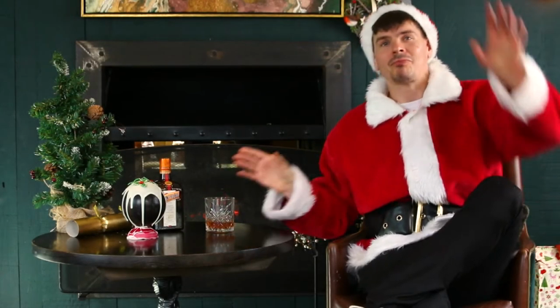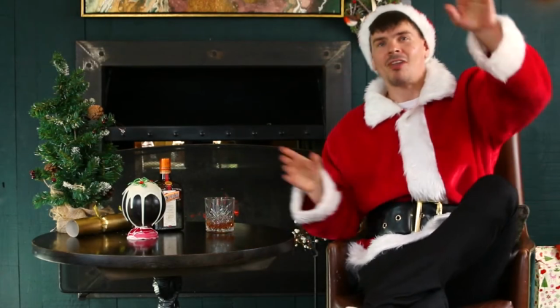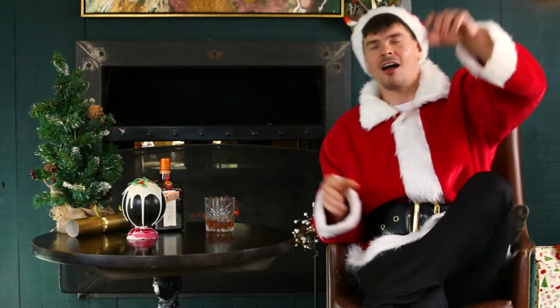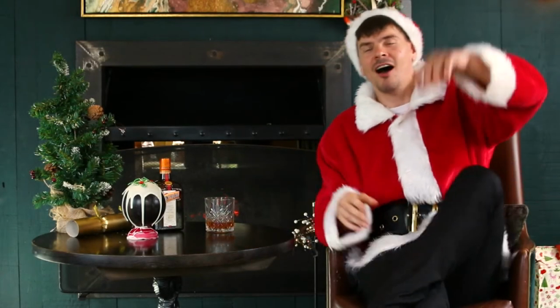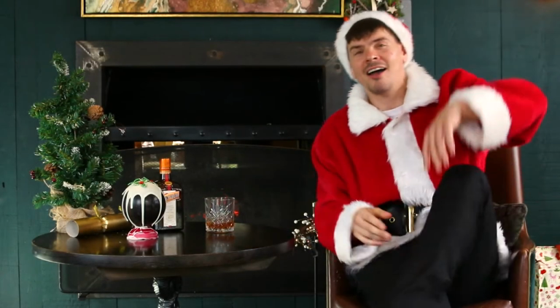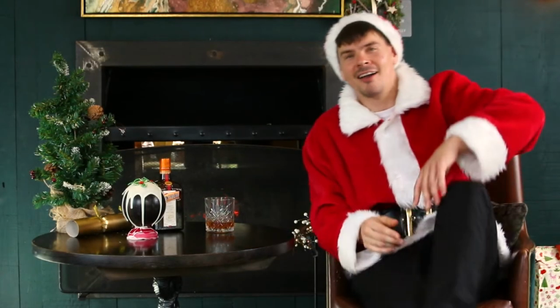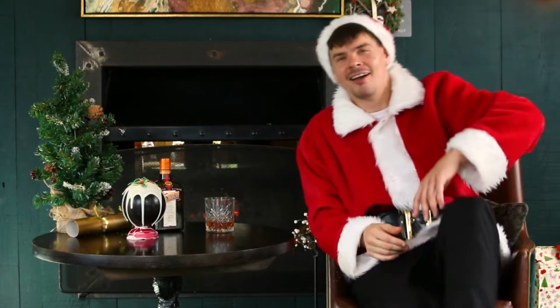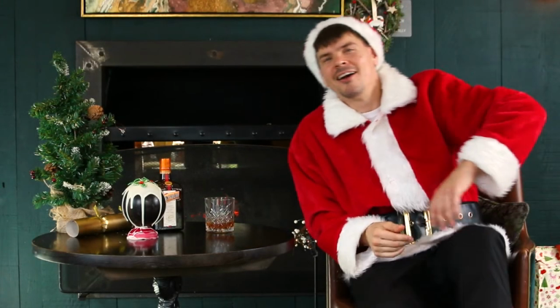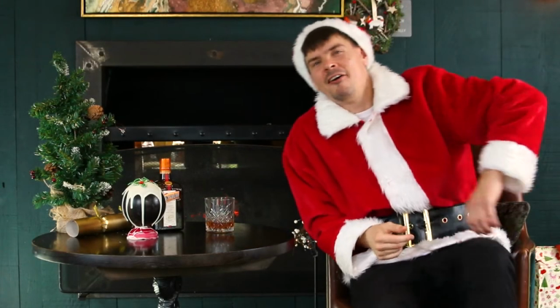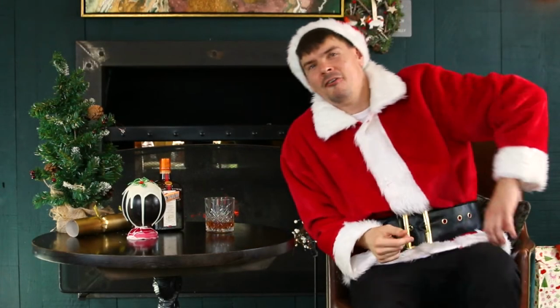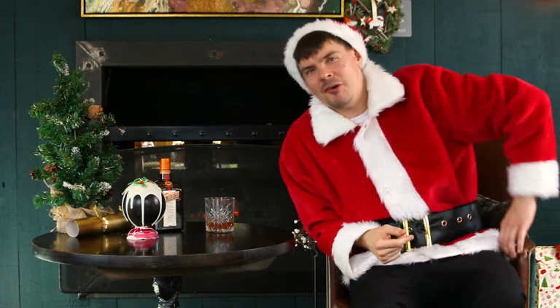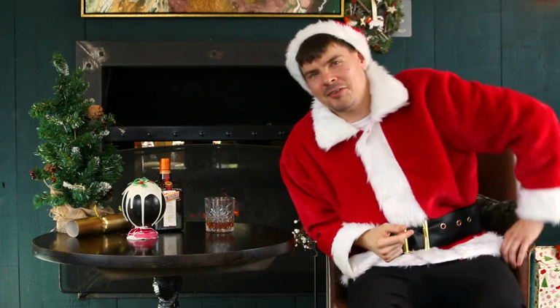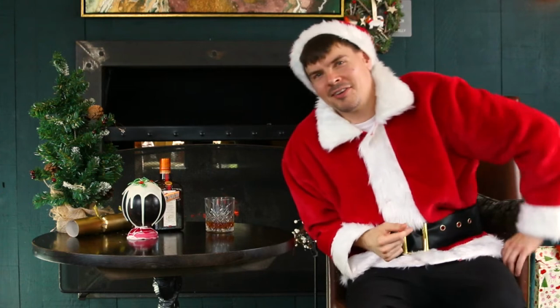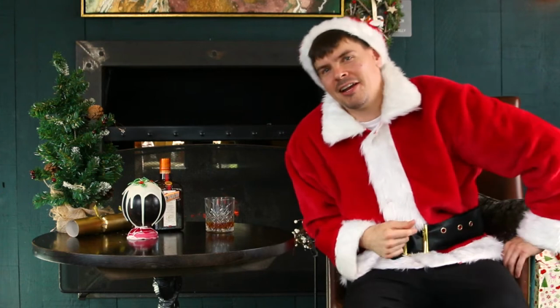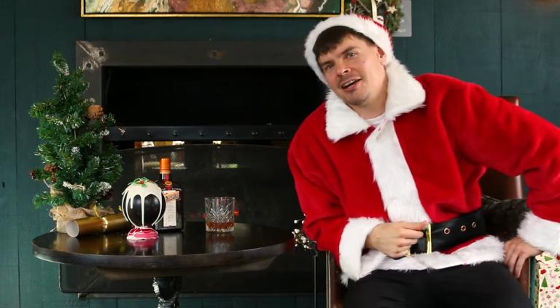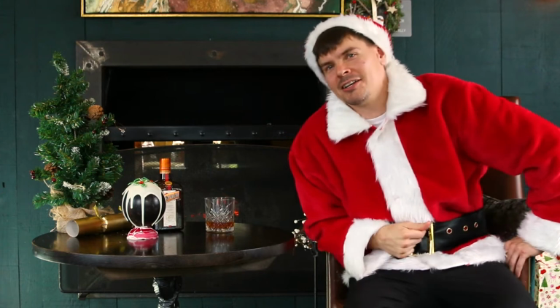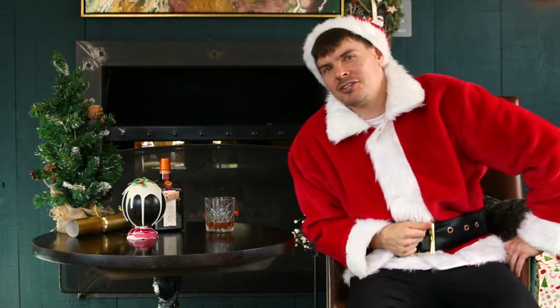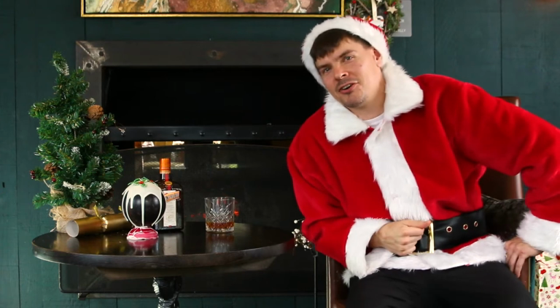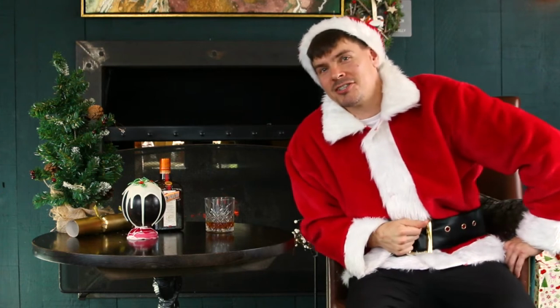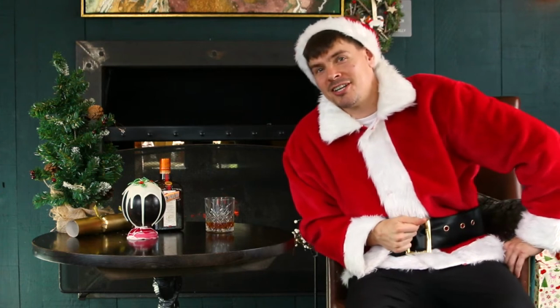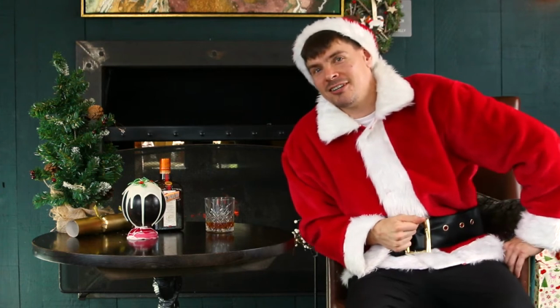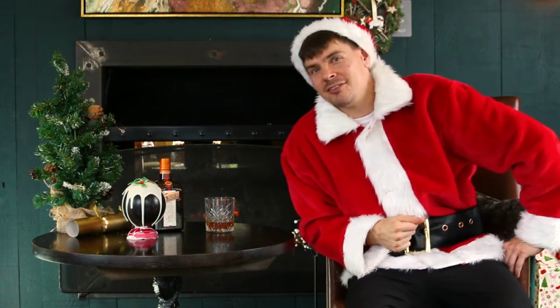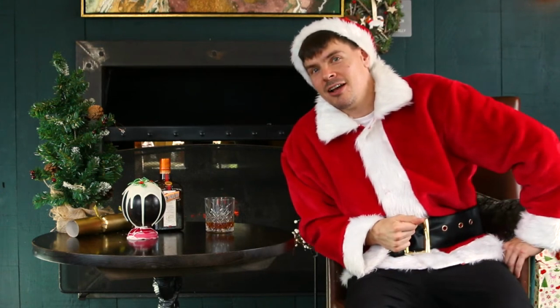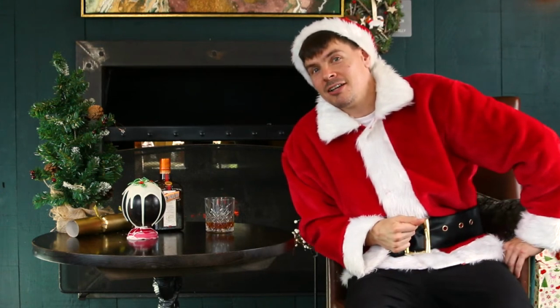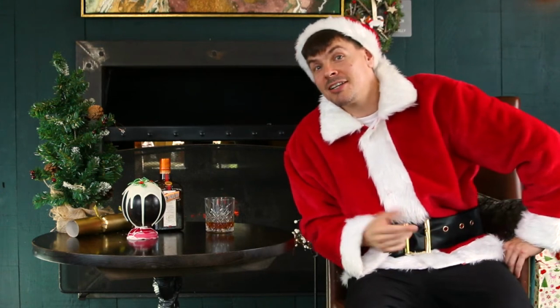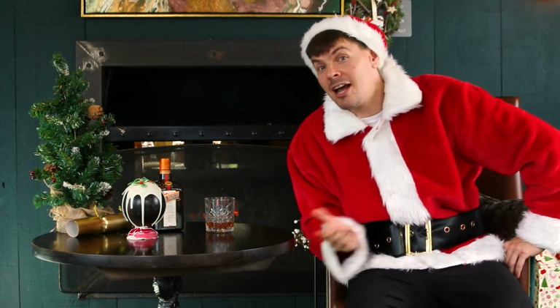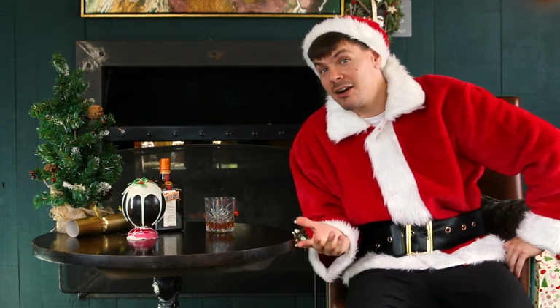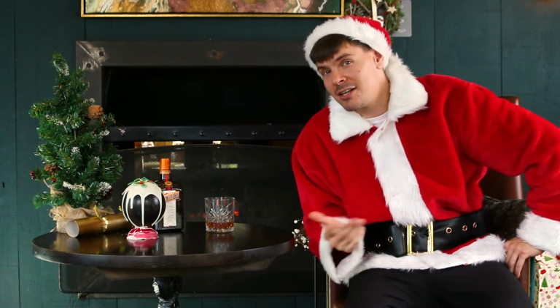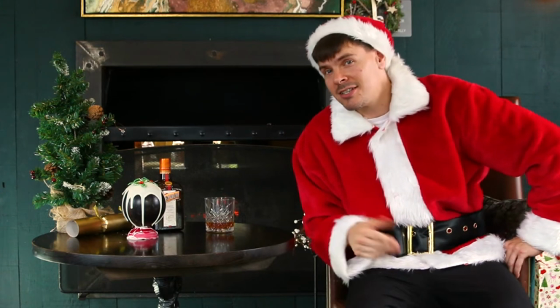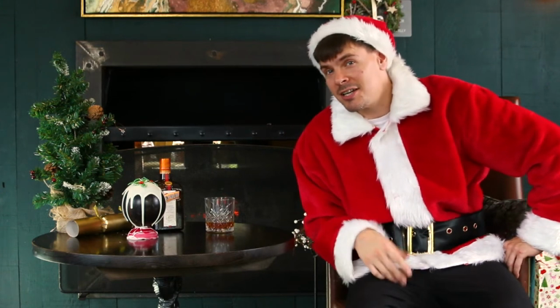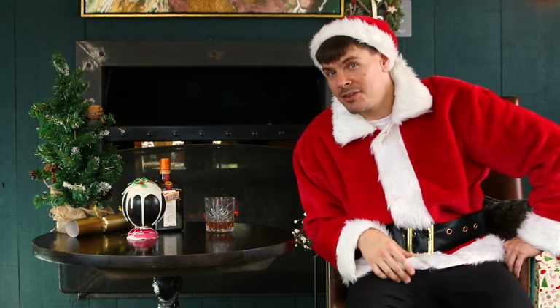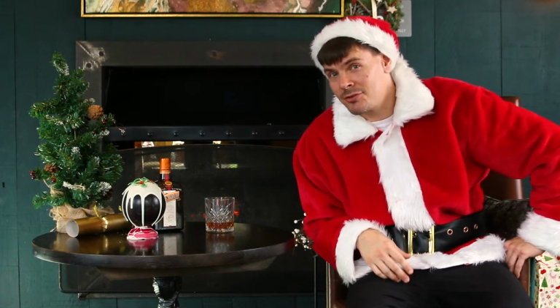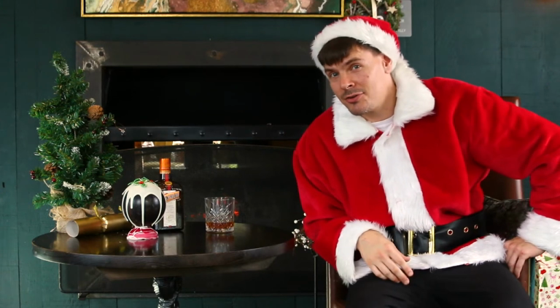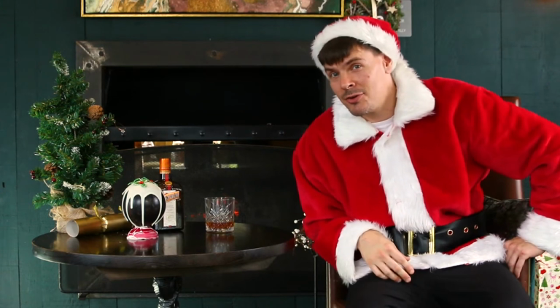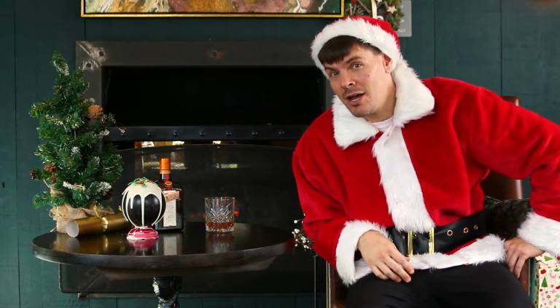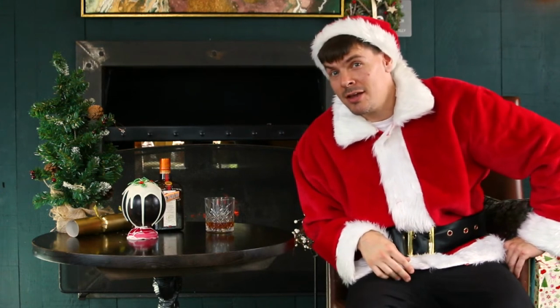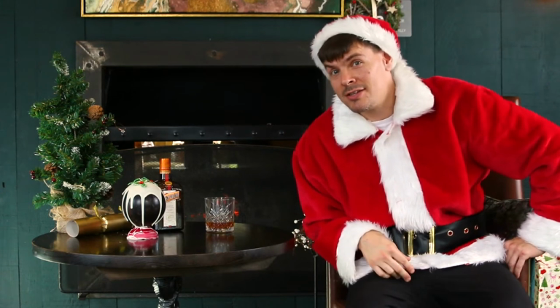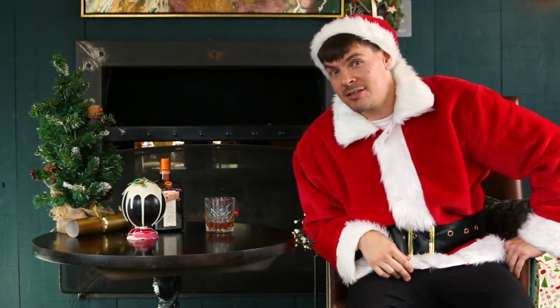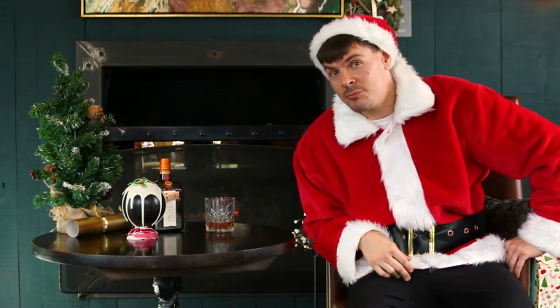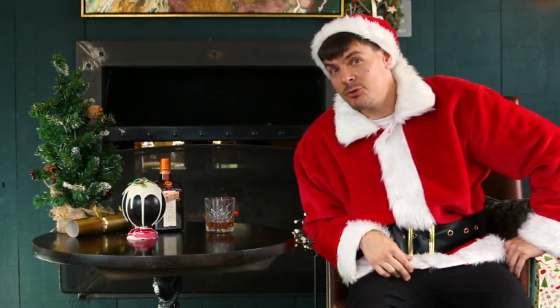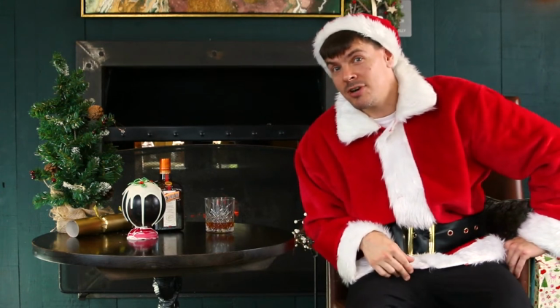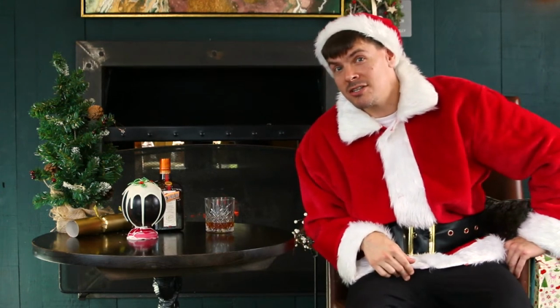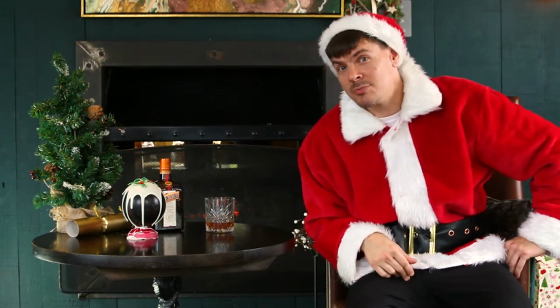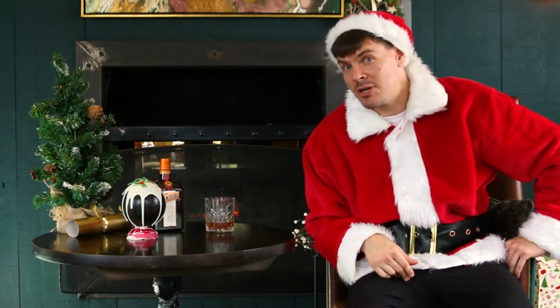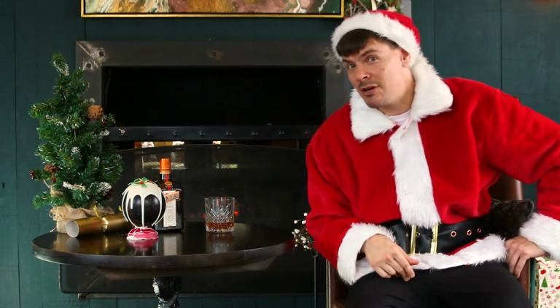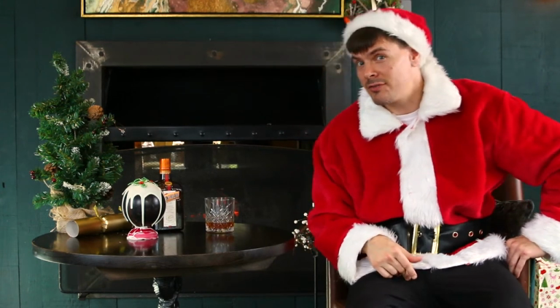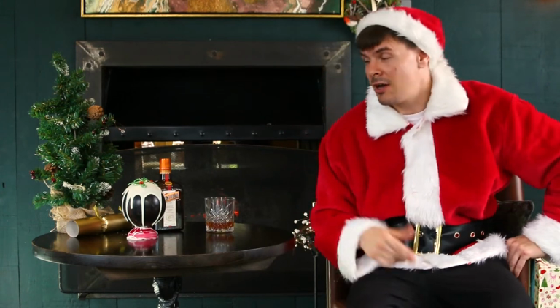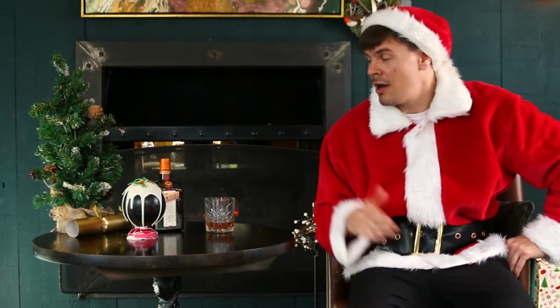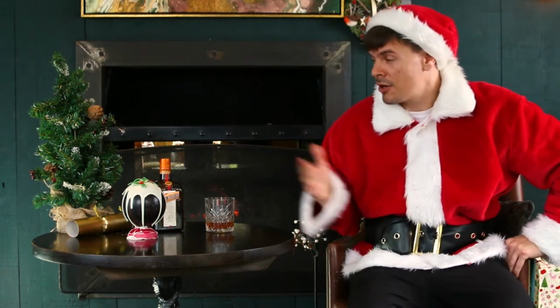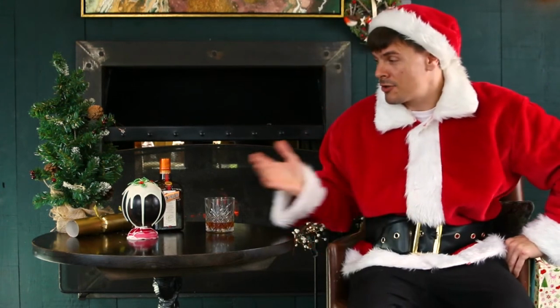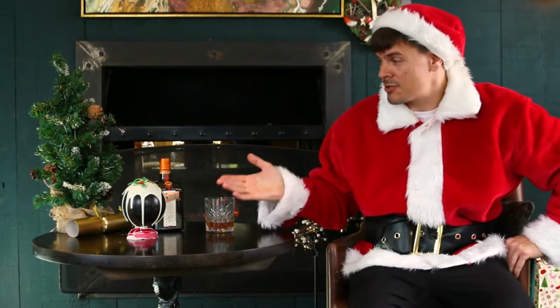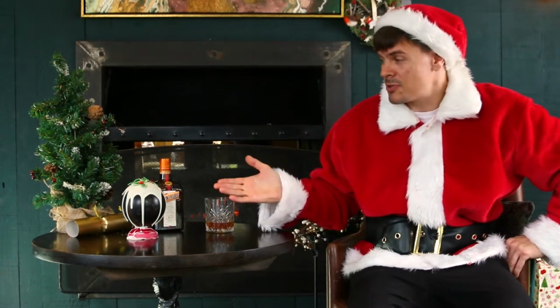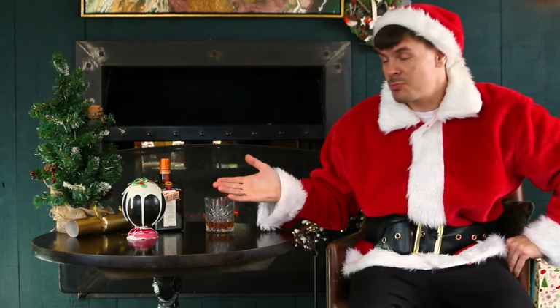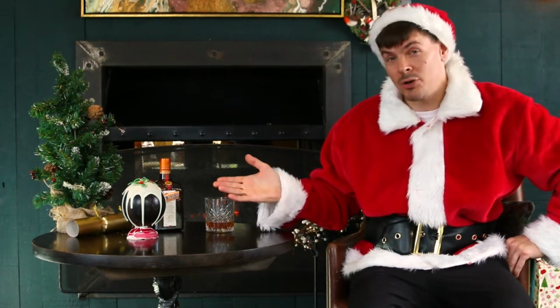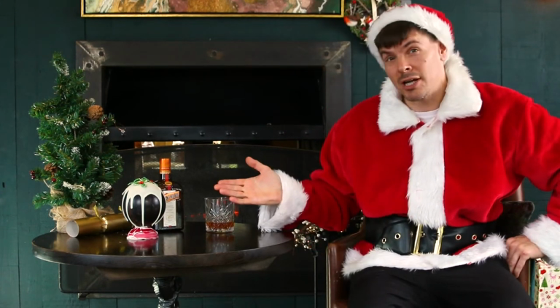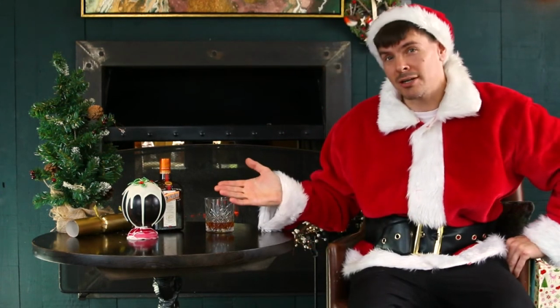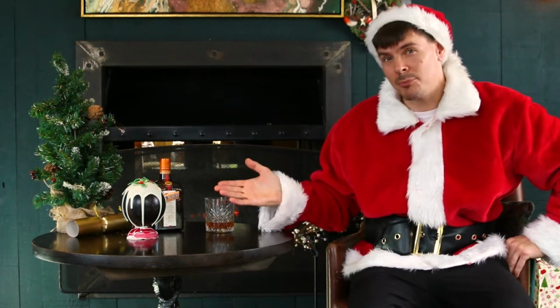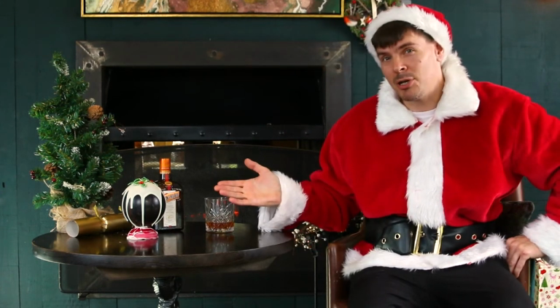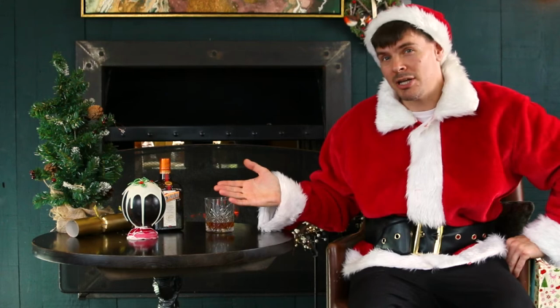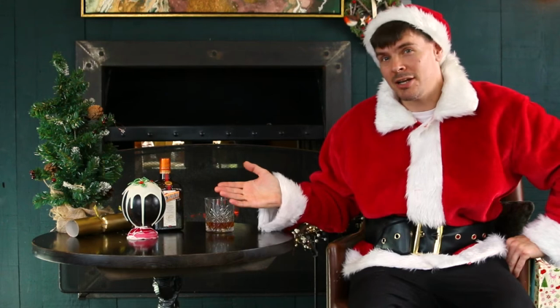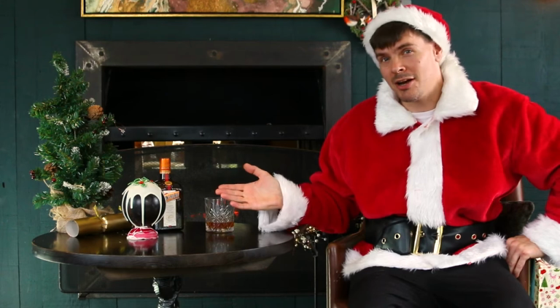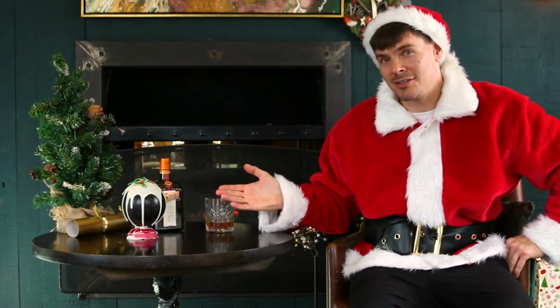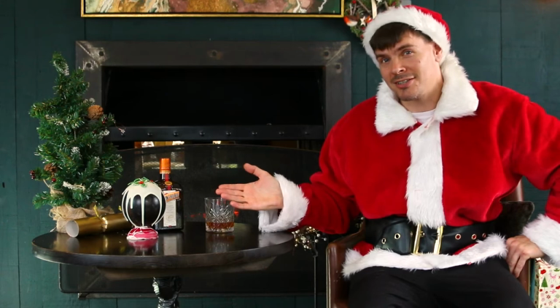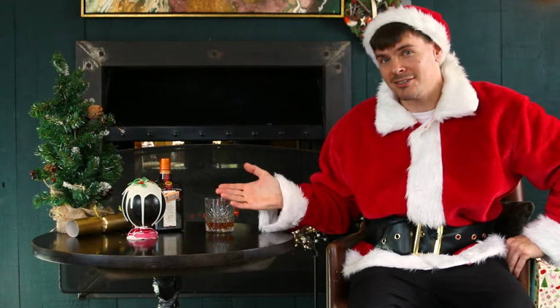Hi, welcome to Keylink's Grotto. Today I'm going to take you through a simple recipe of a Christmas pudding piñata.